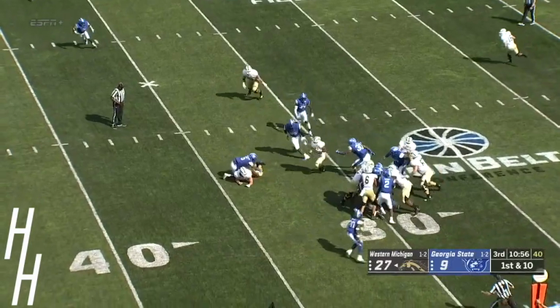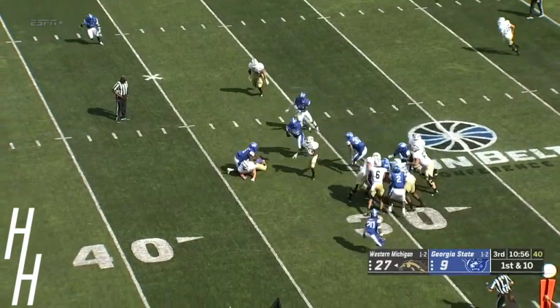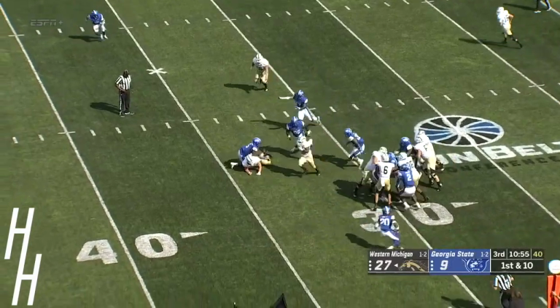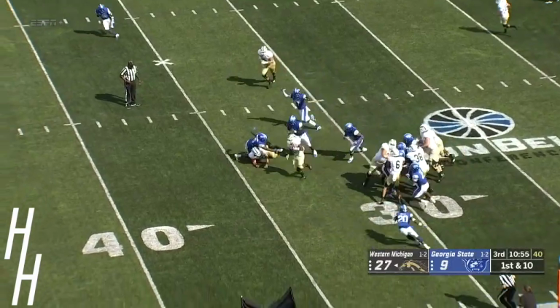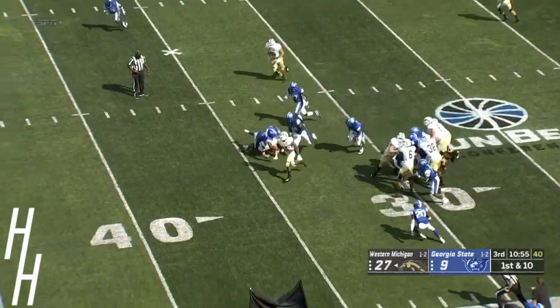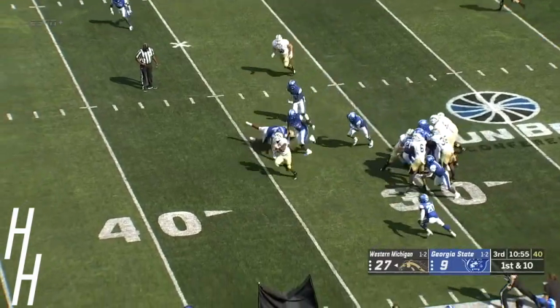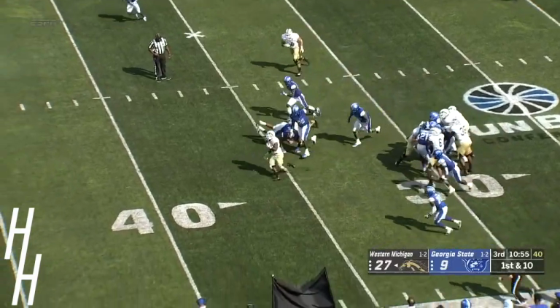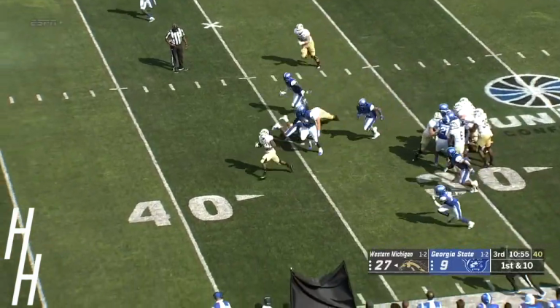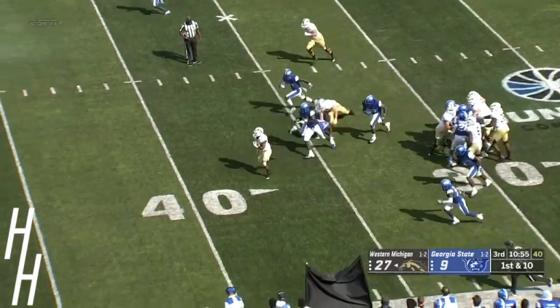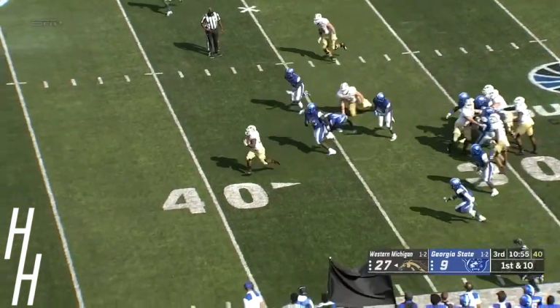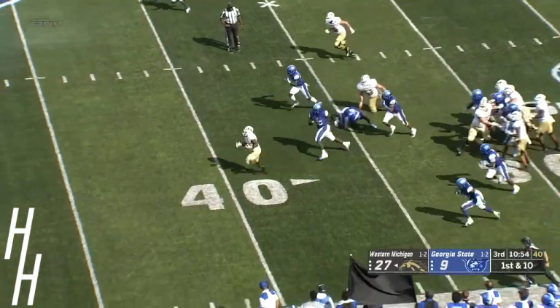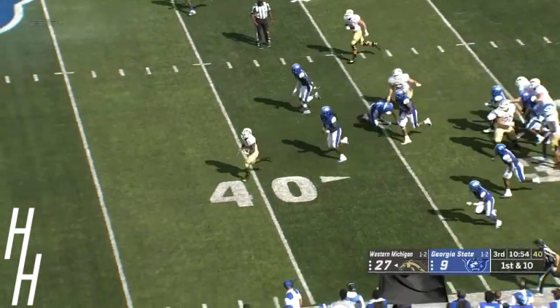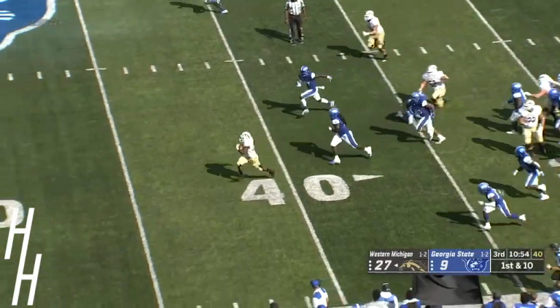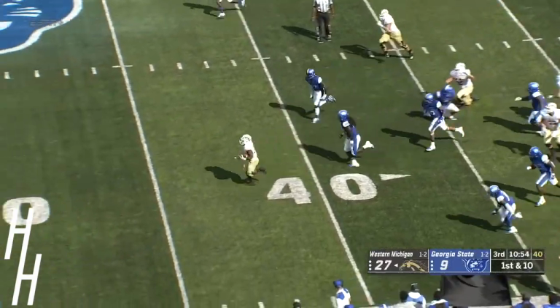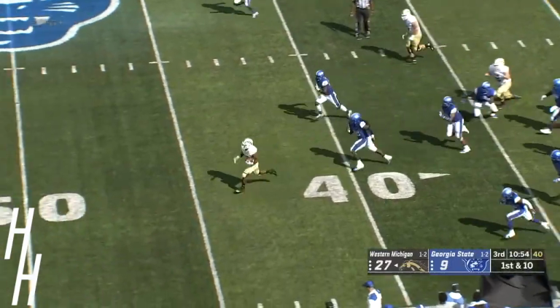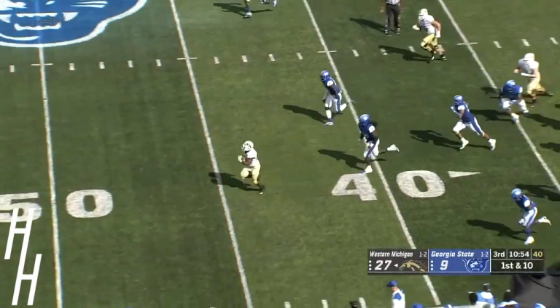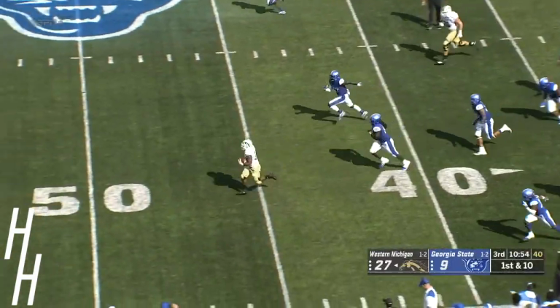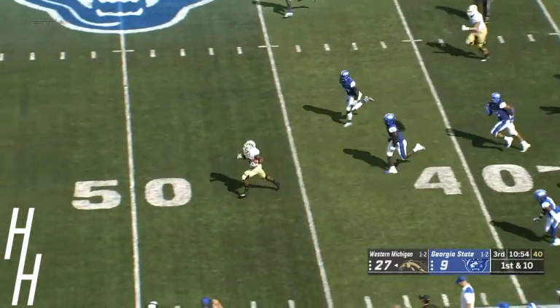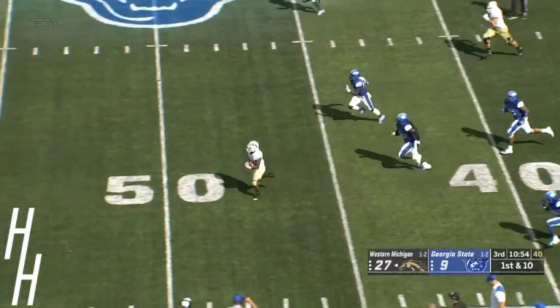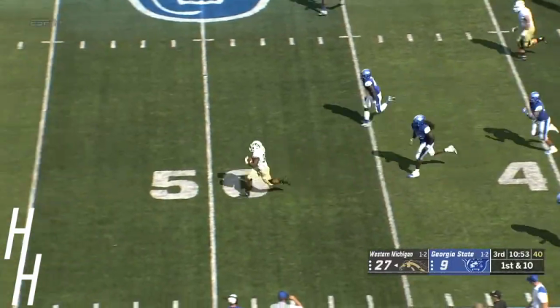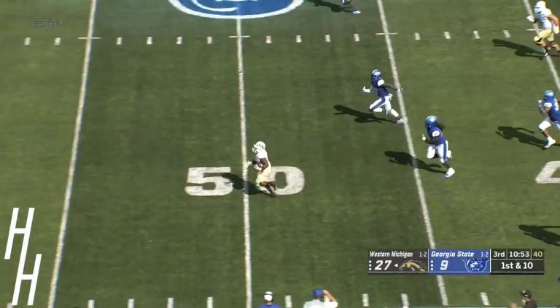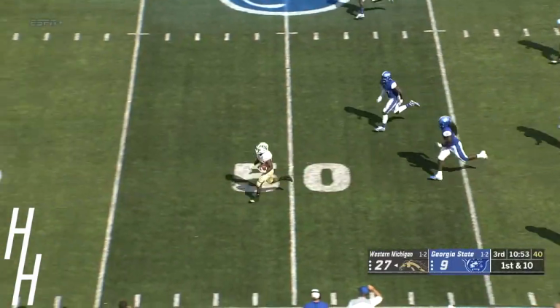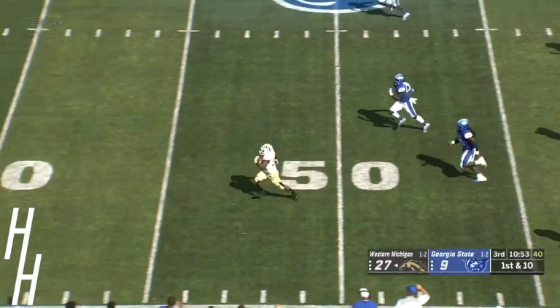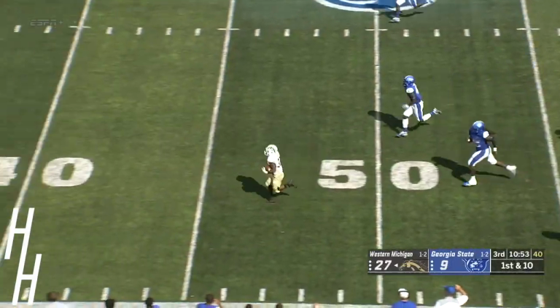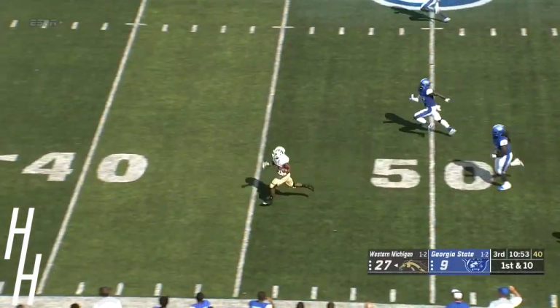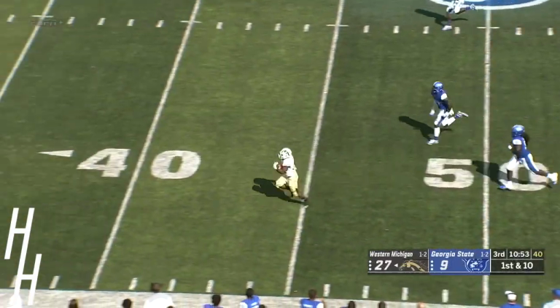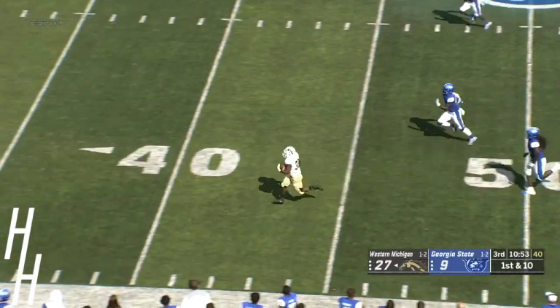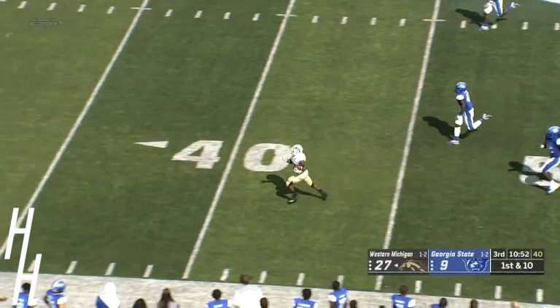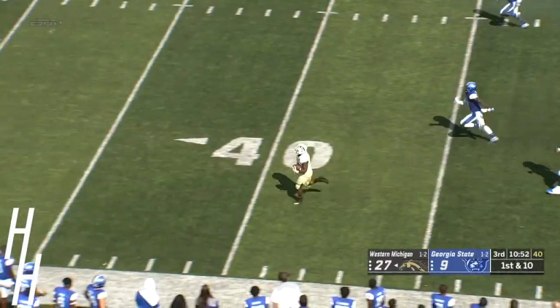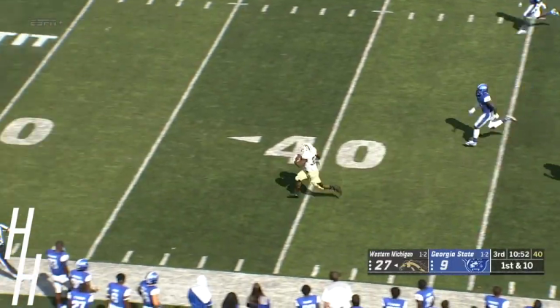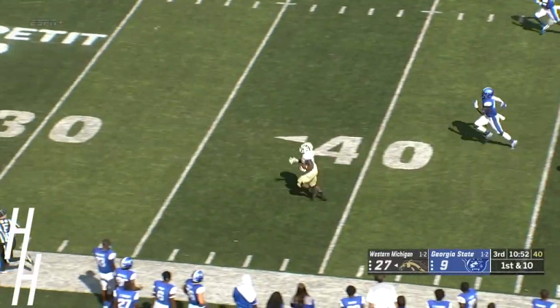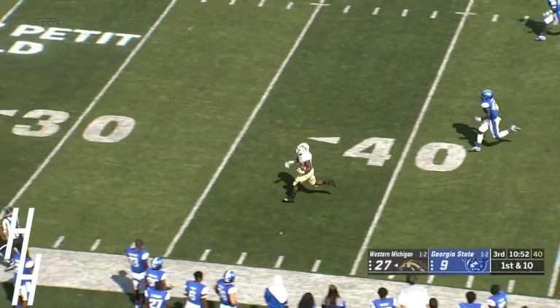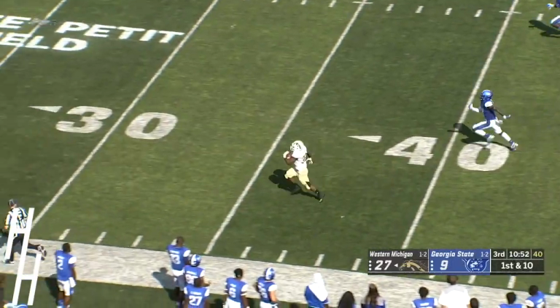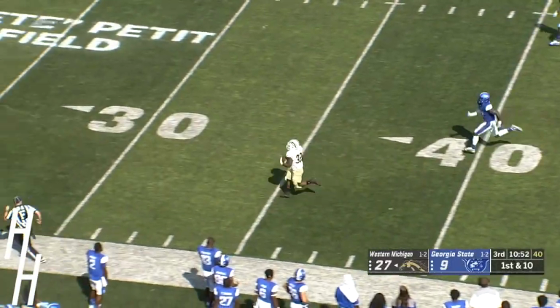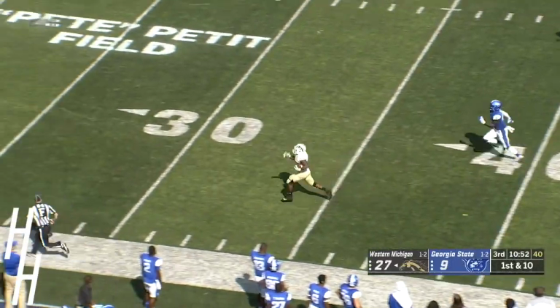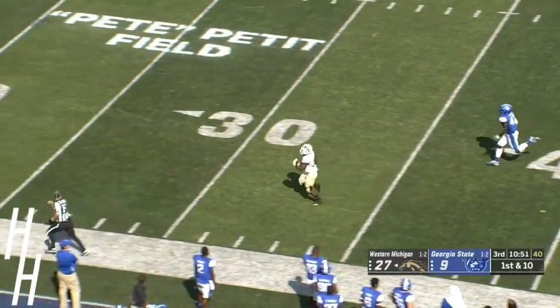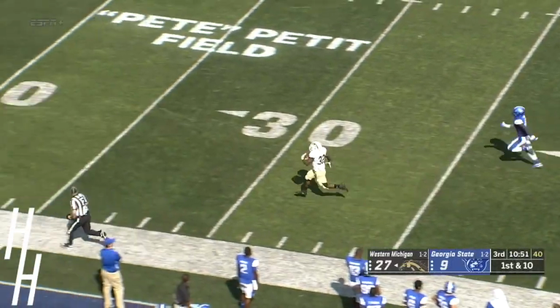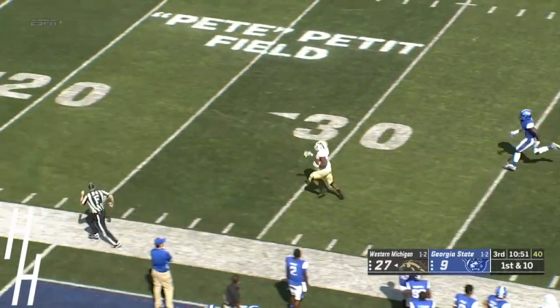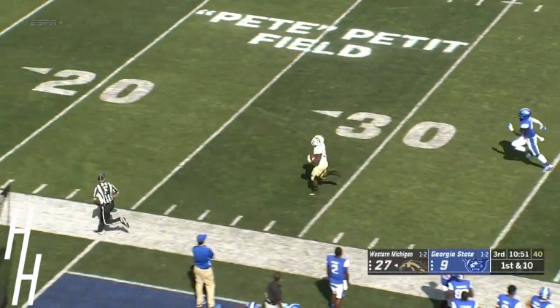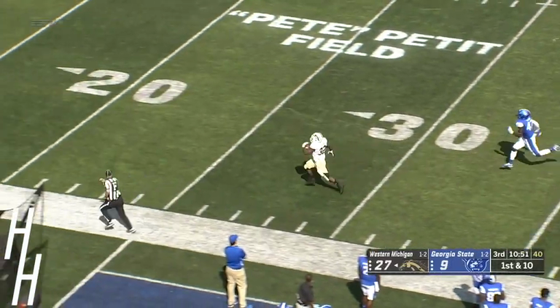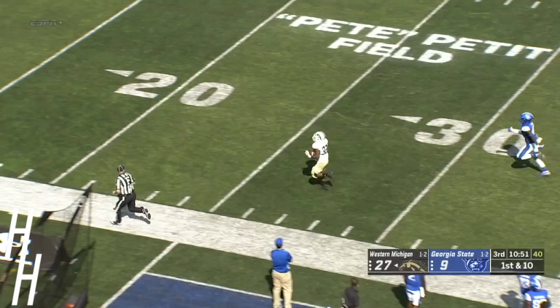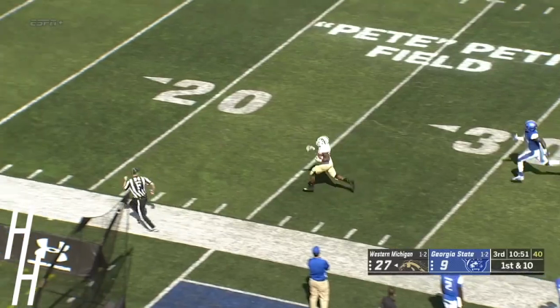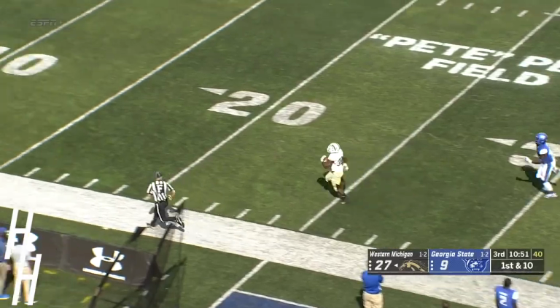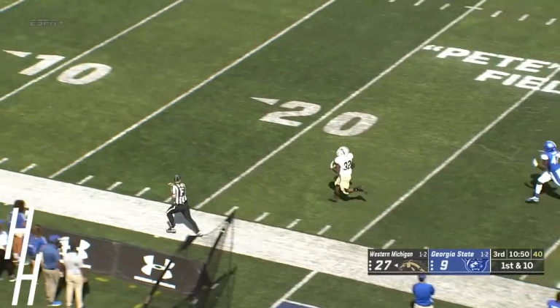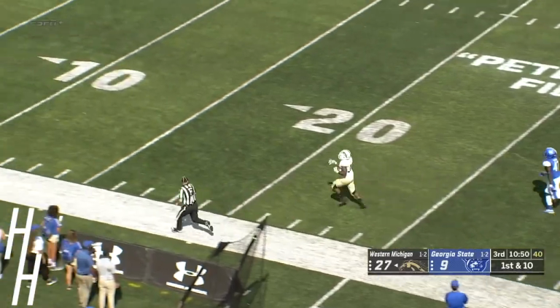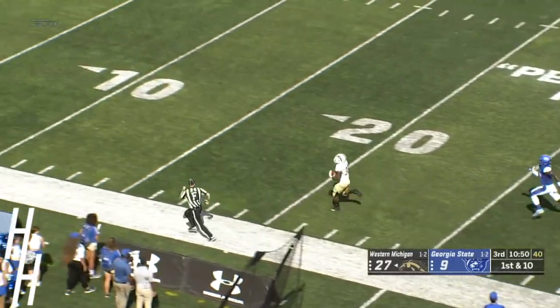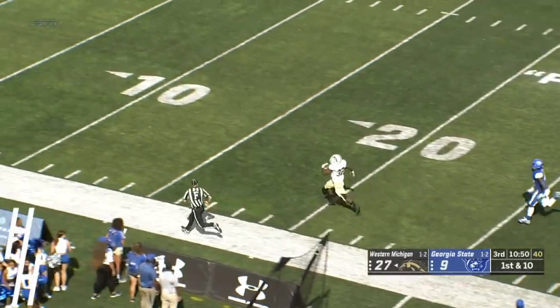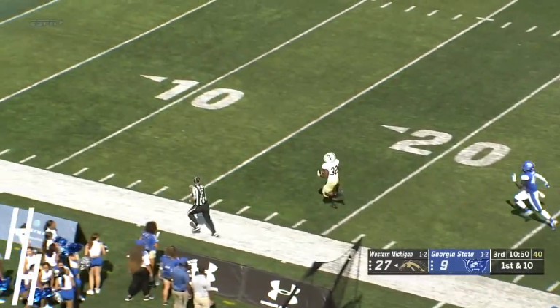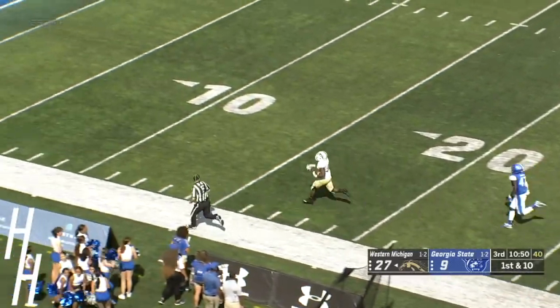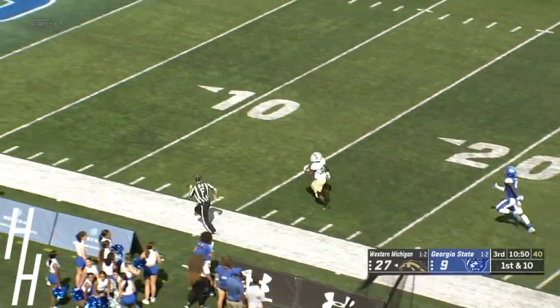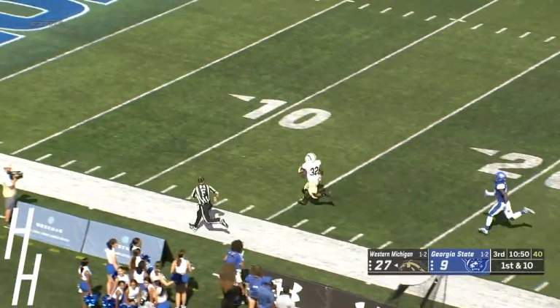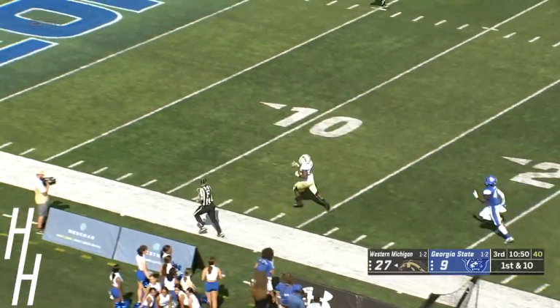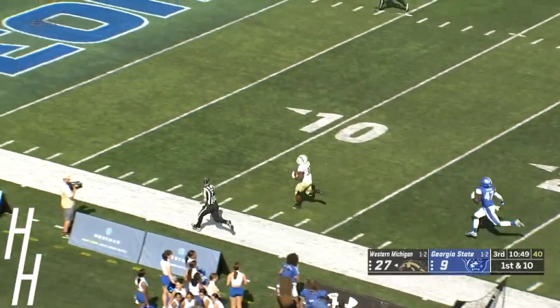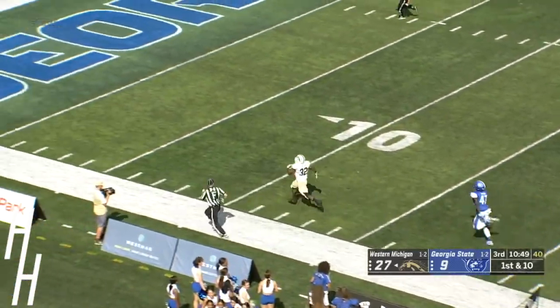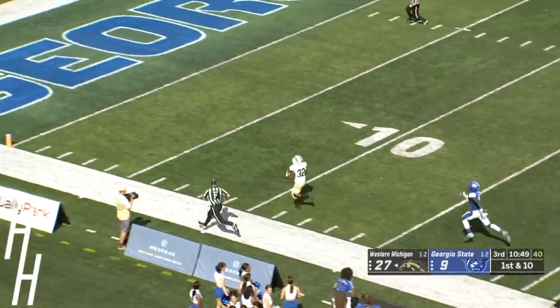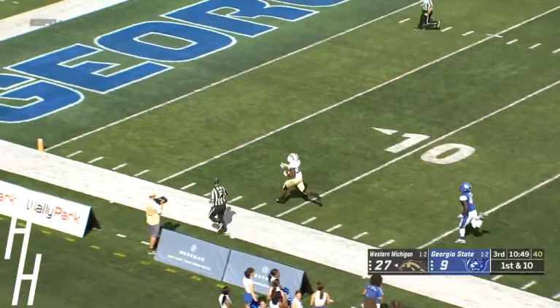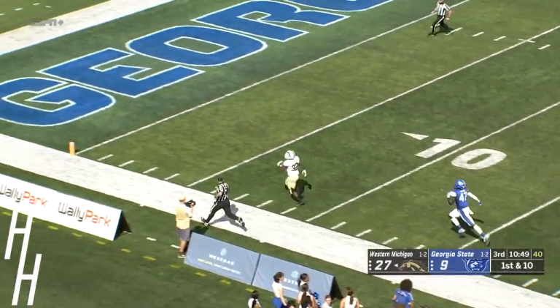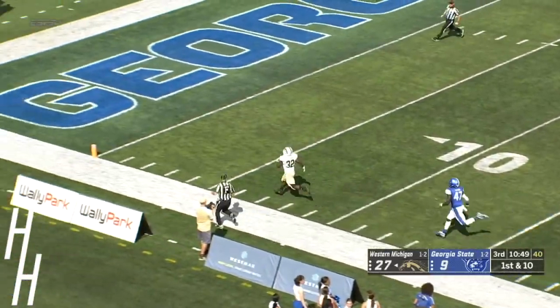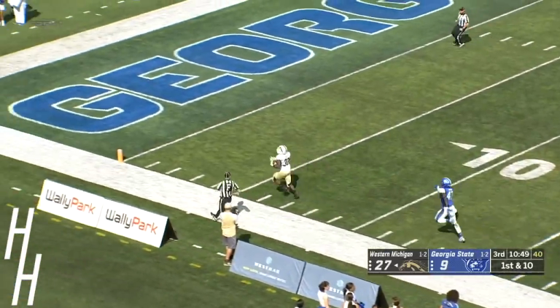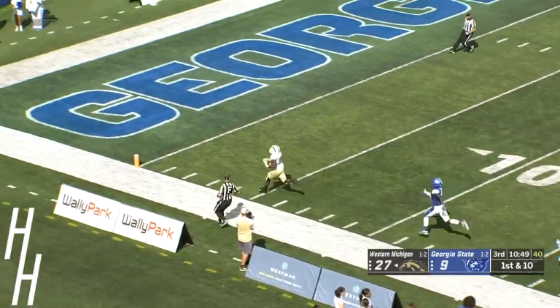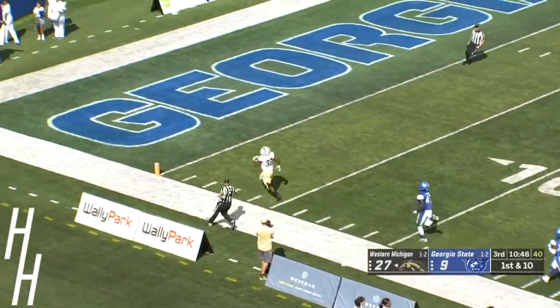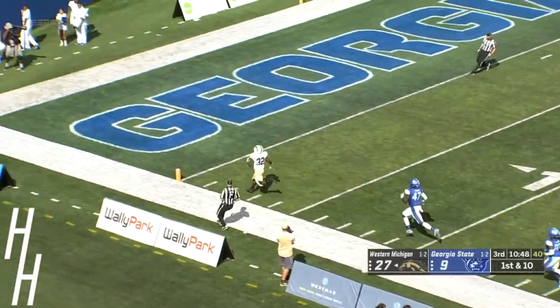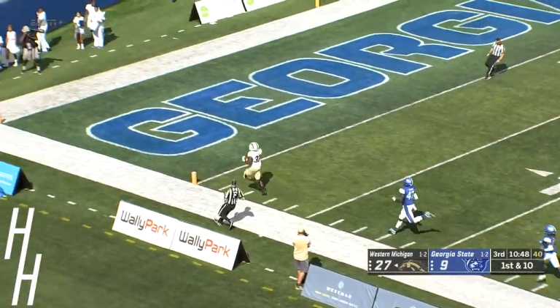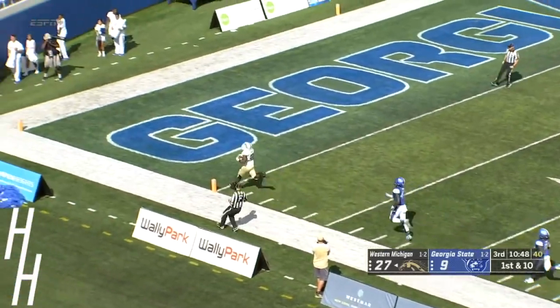Handoff goes to Bogan — Bogan off to the races across the 50, there goes Bogan. Touchdown, Broncos.